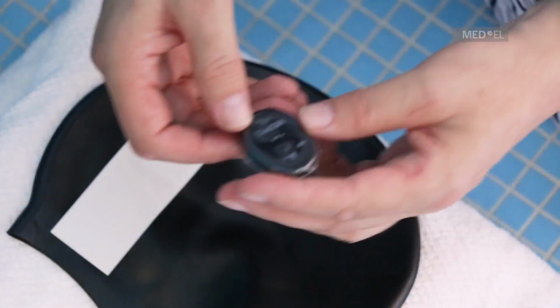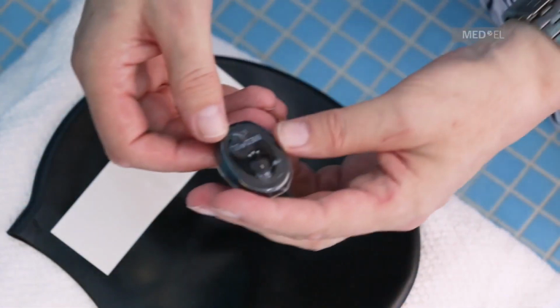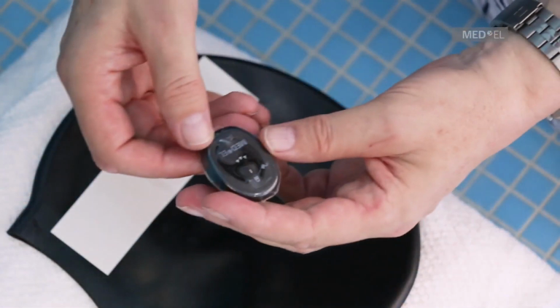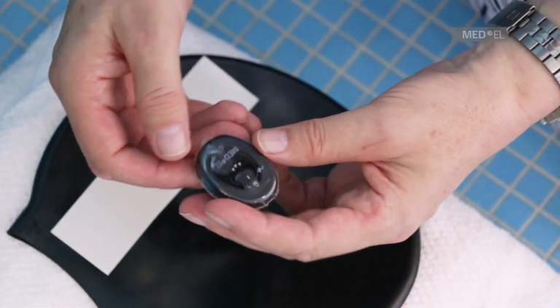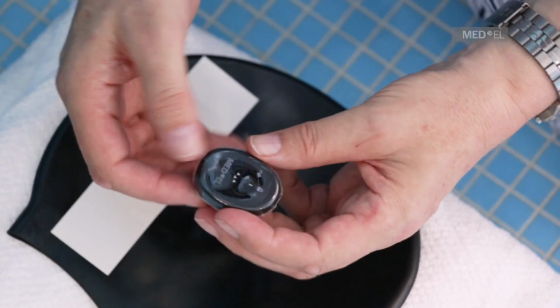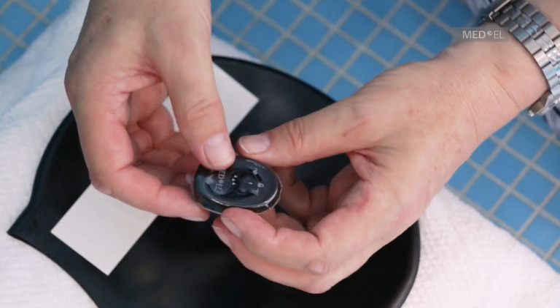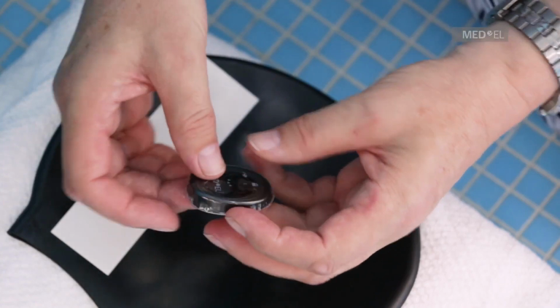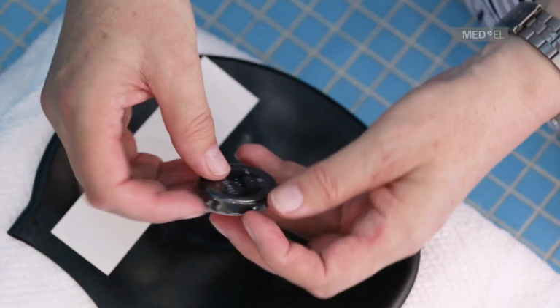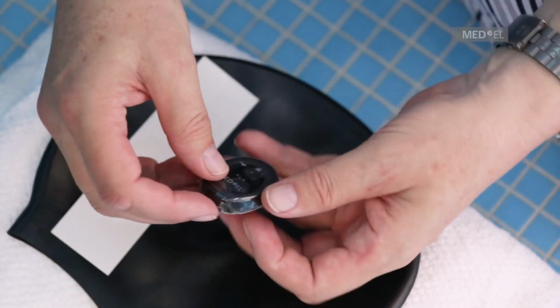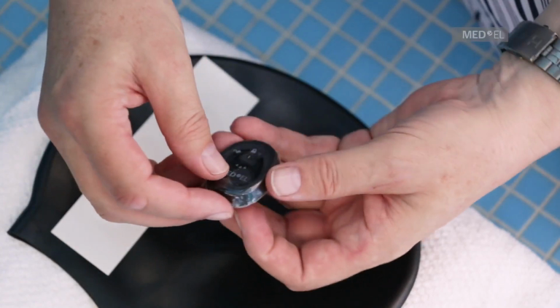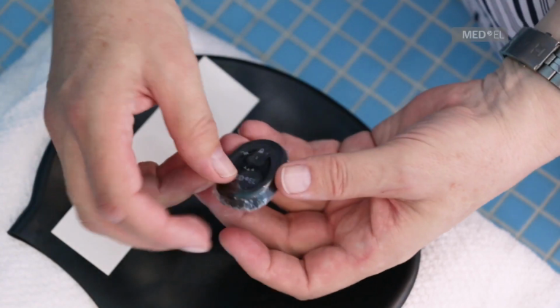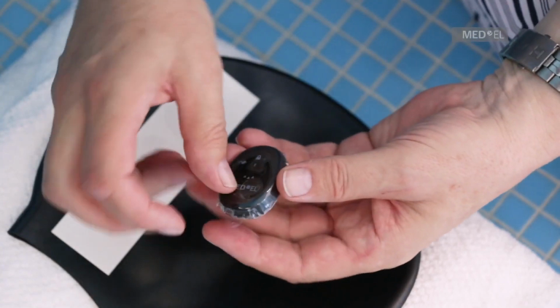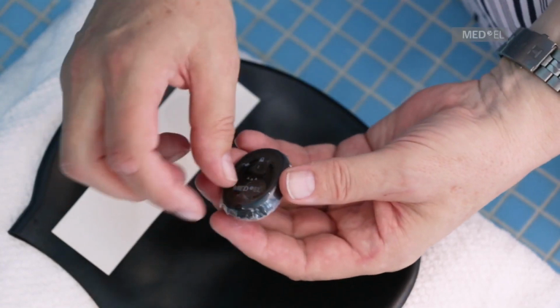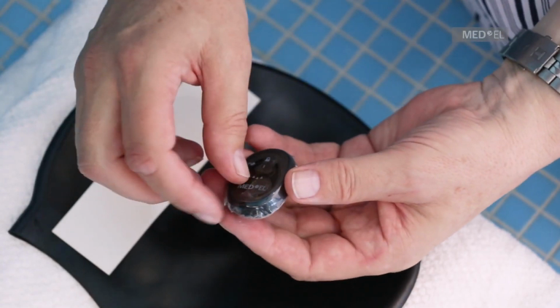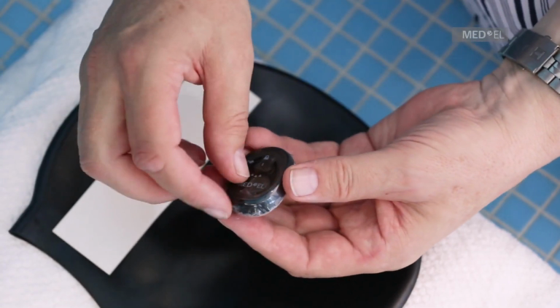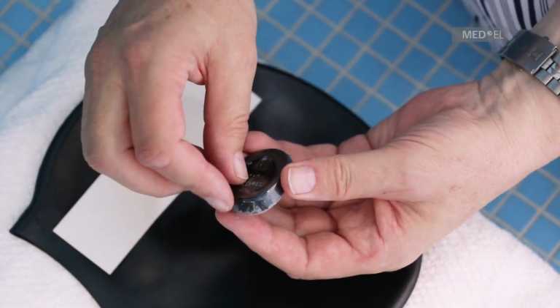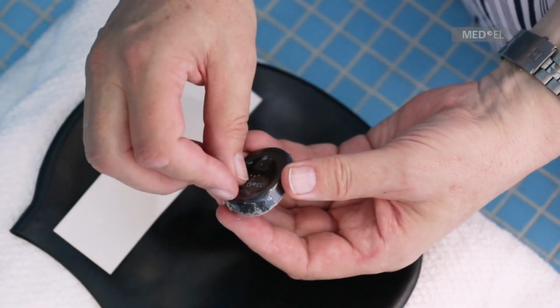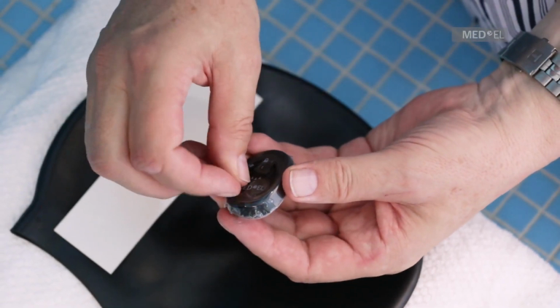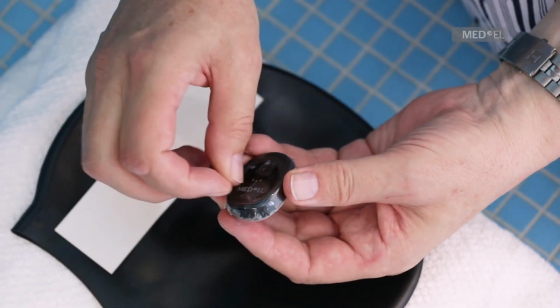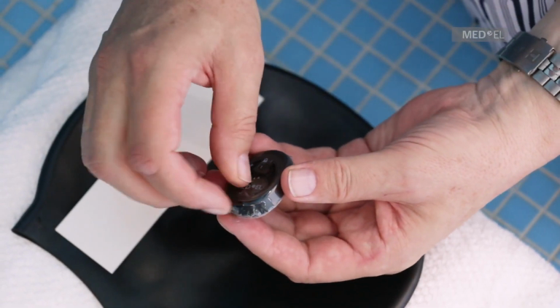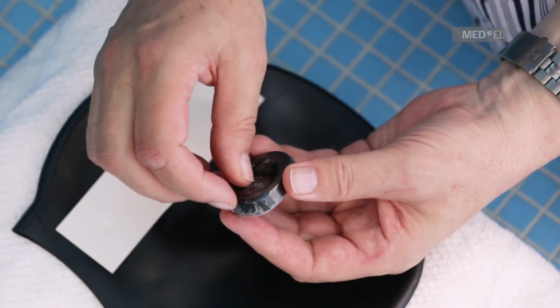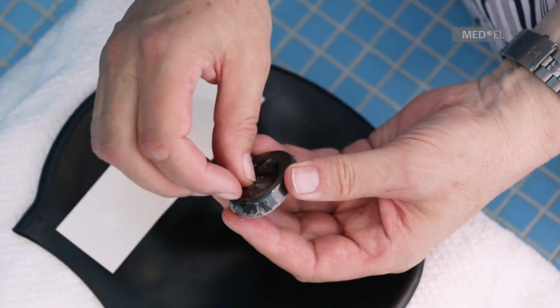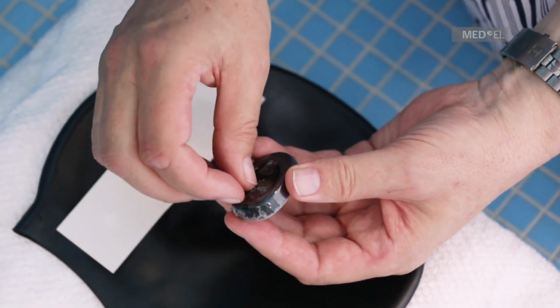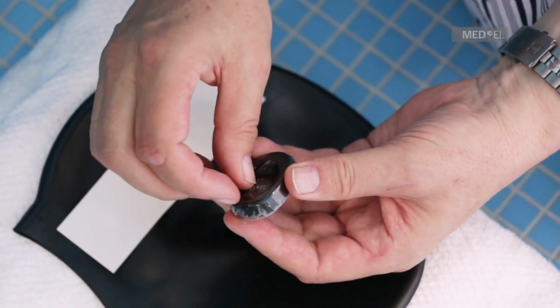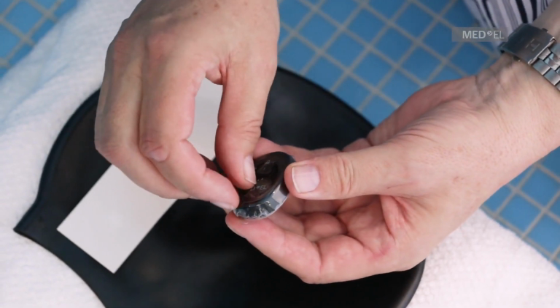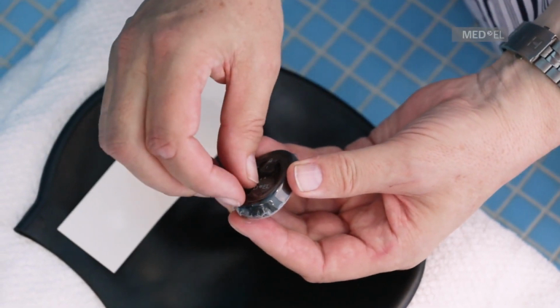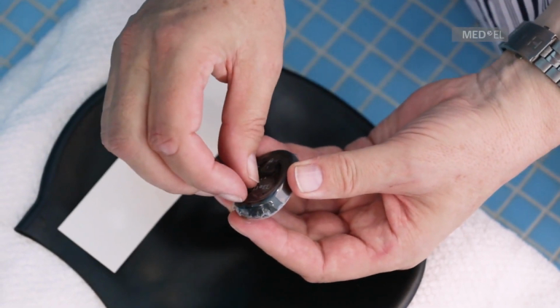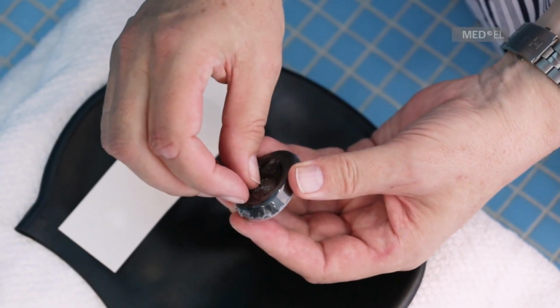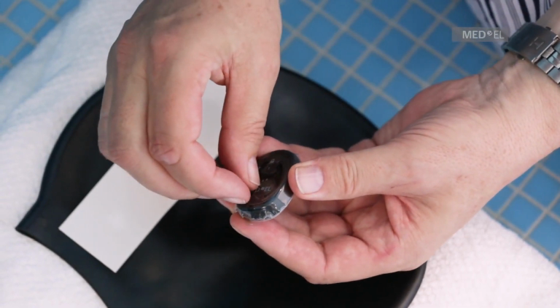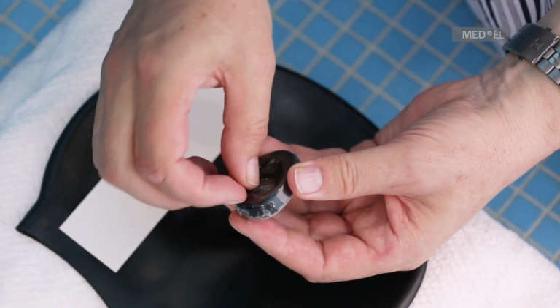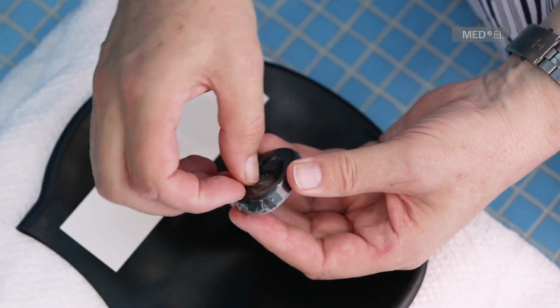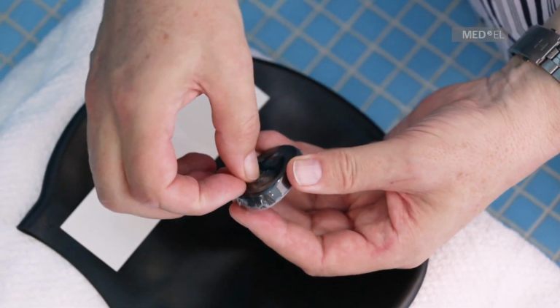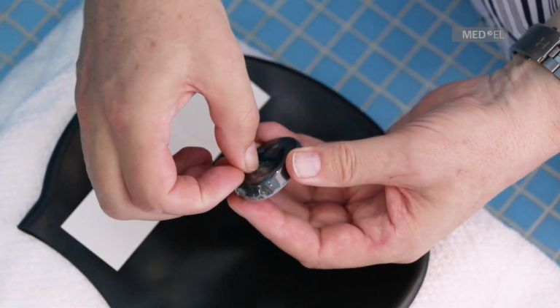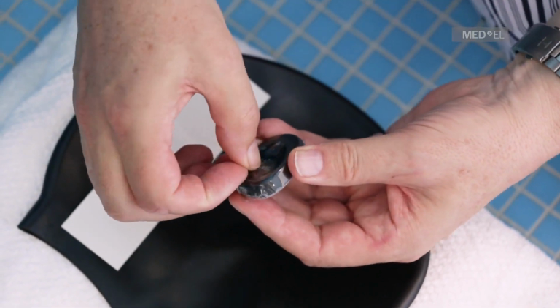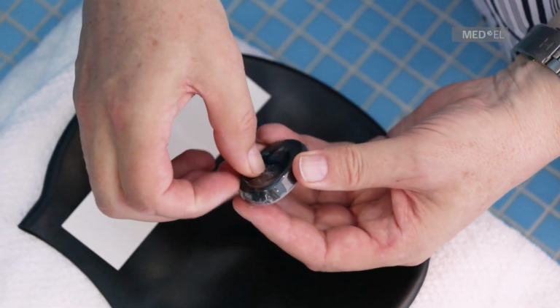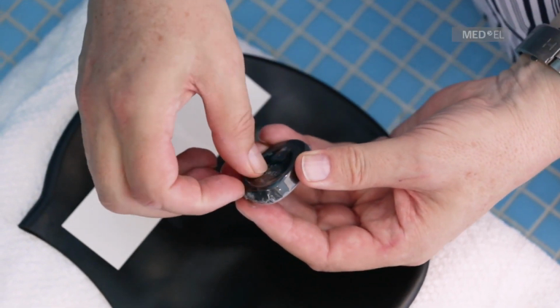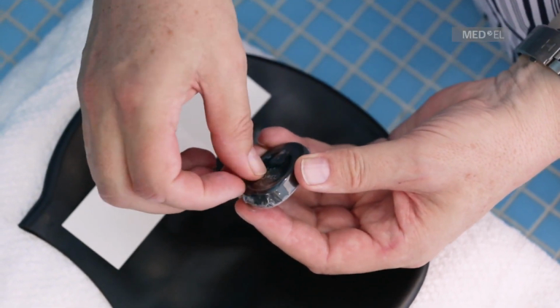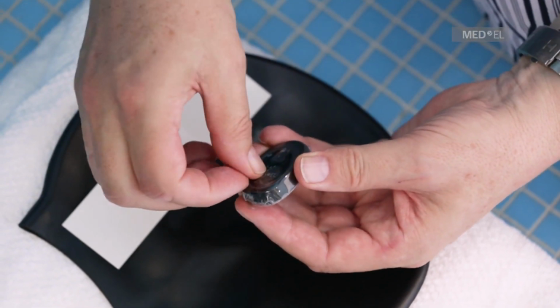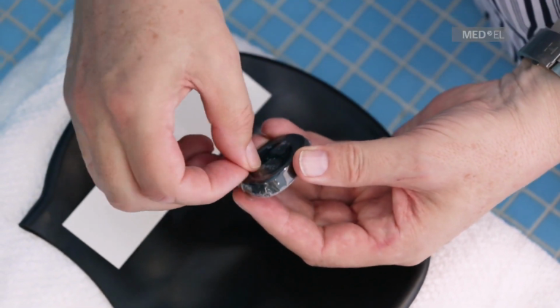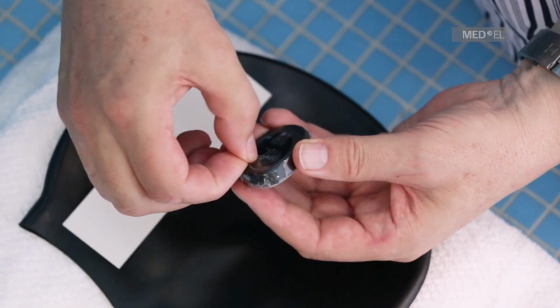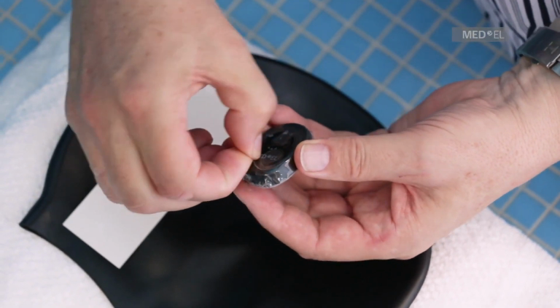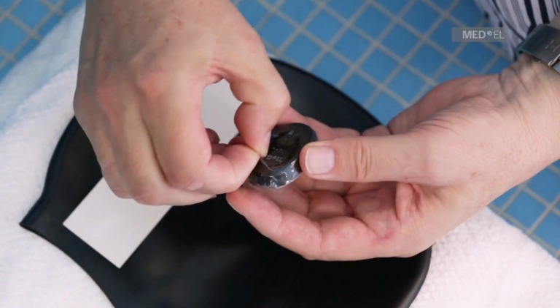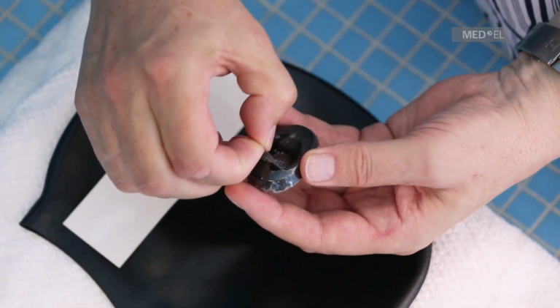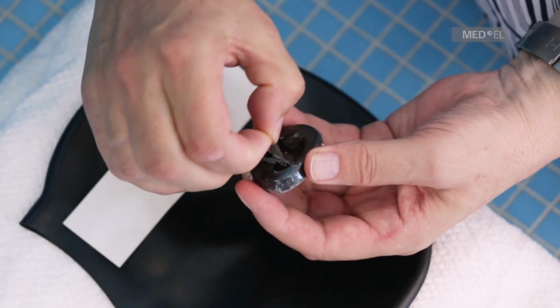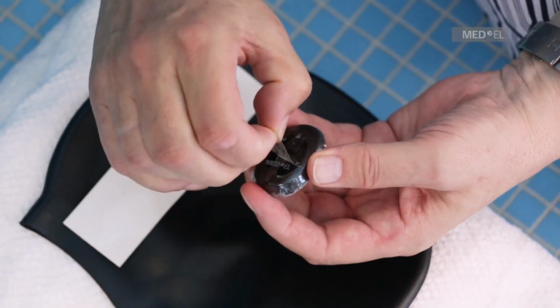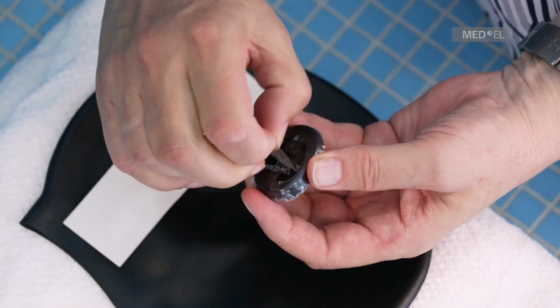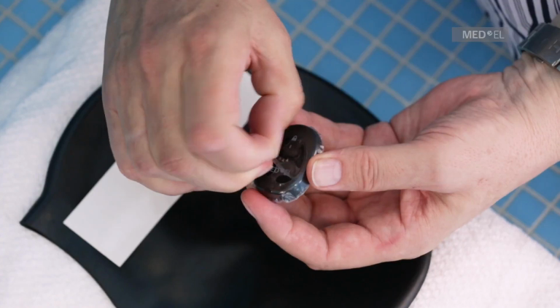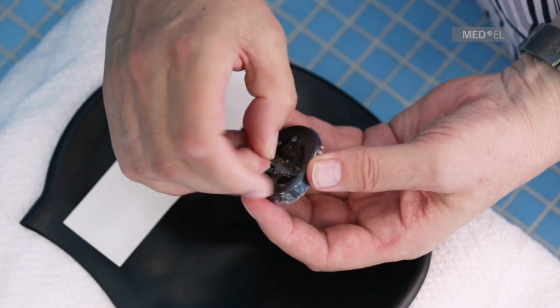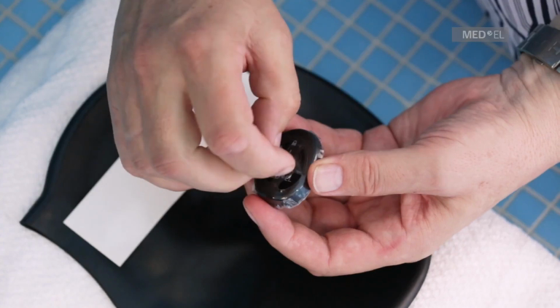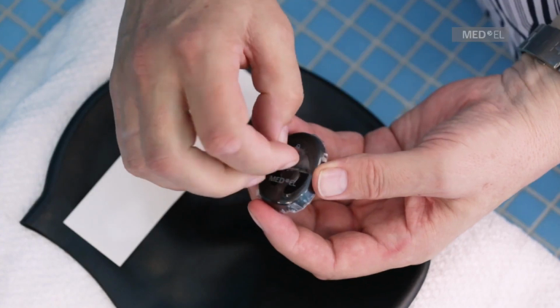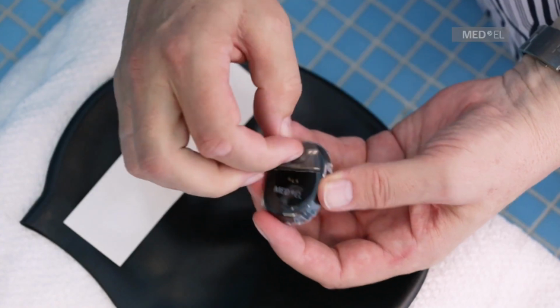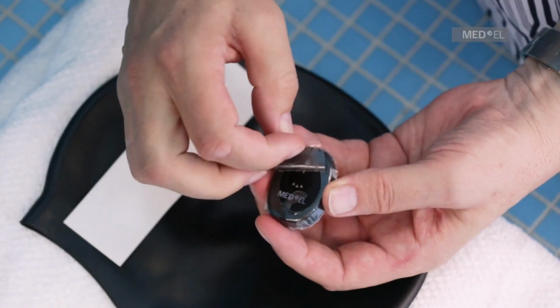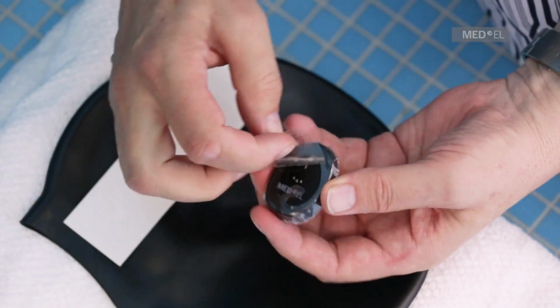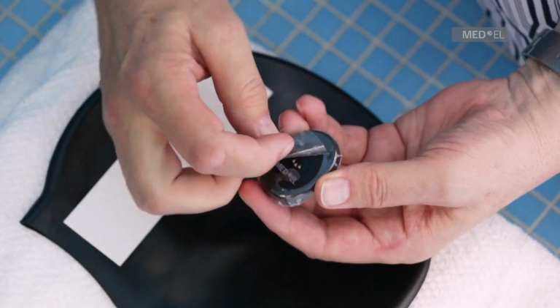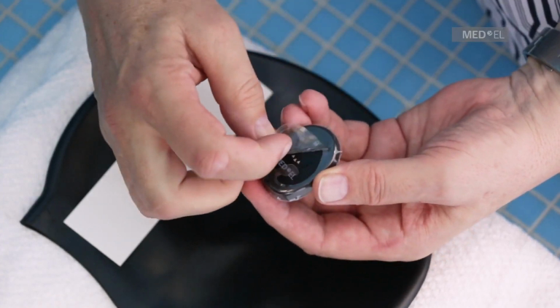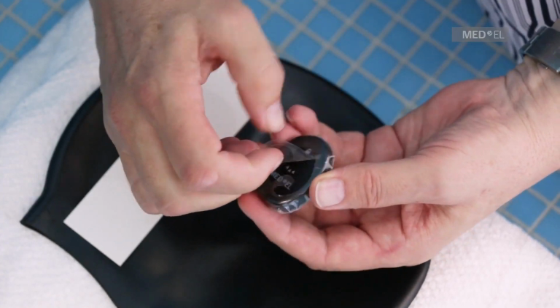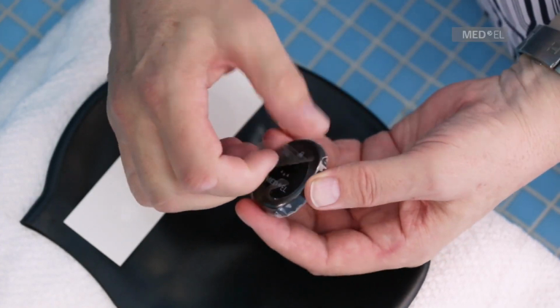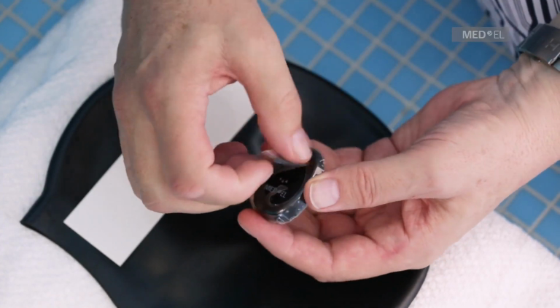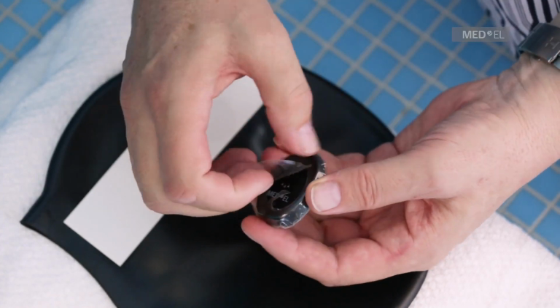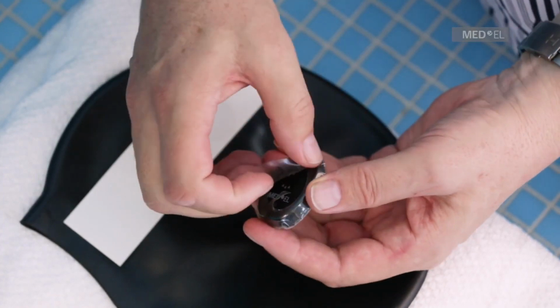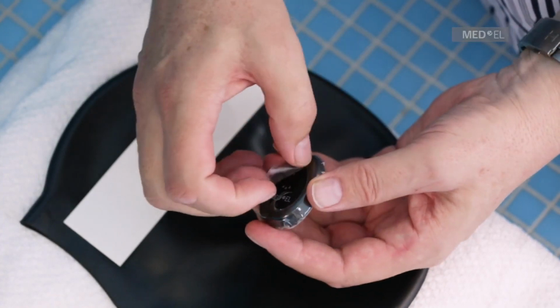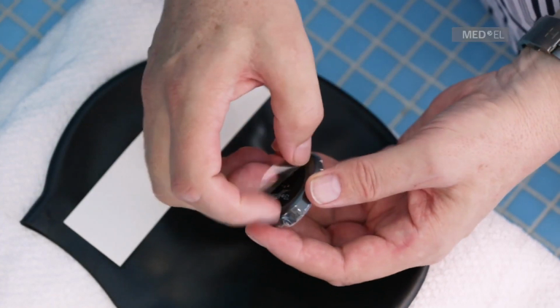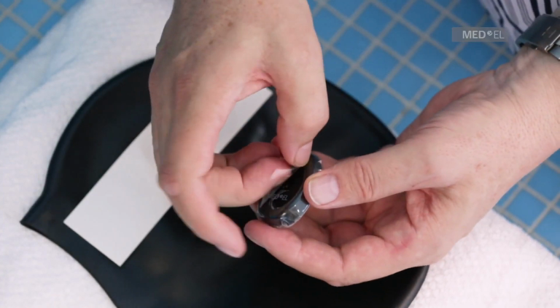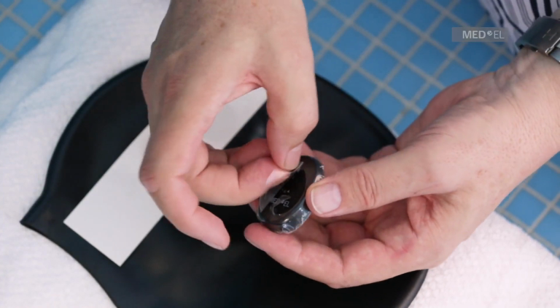To remove waterware, gently peel off the adhesive strip and discard. Use the circular flap to remove the cover from the processor.